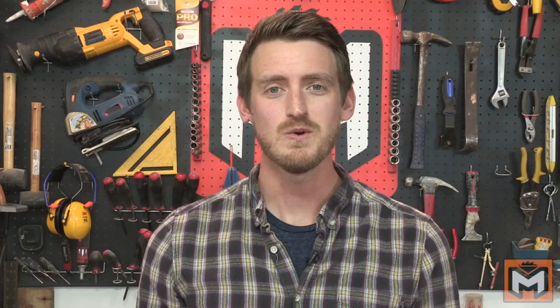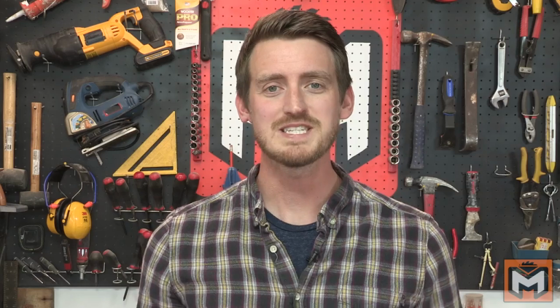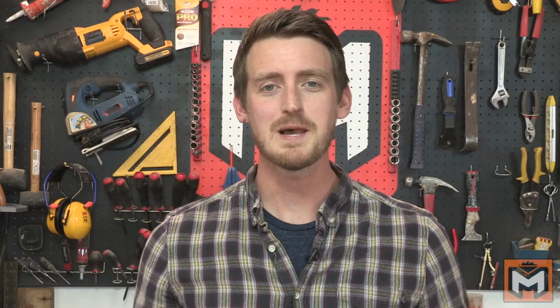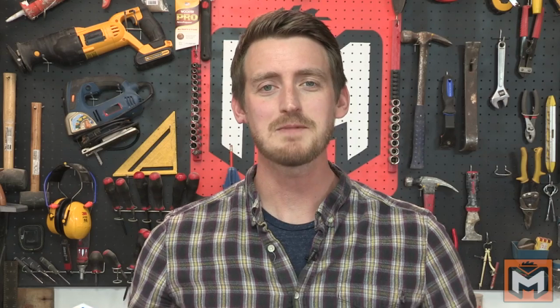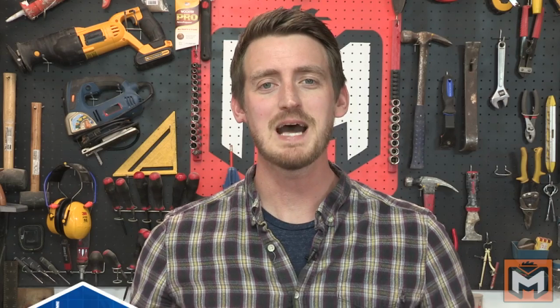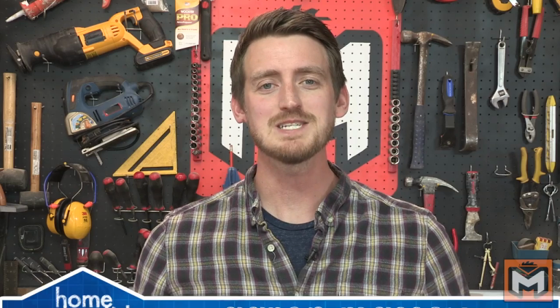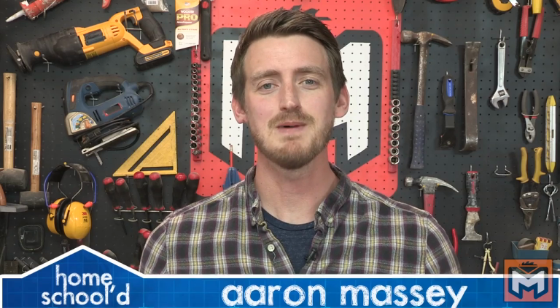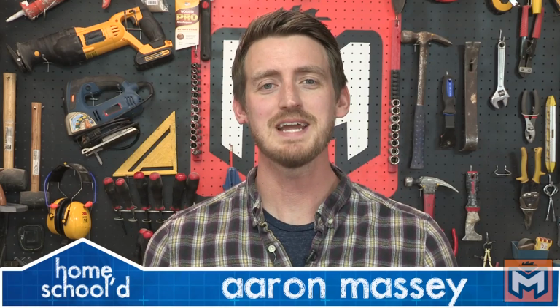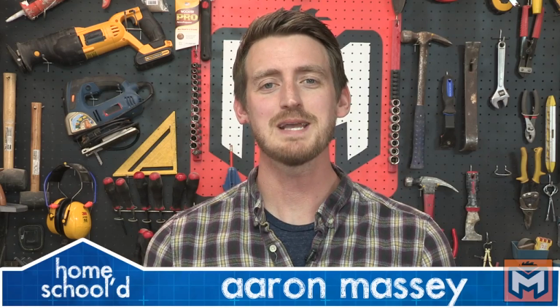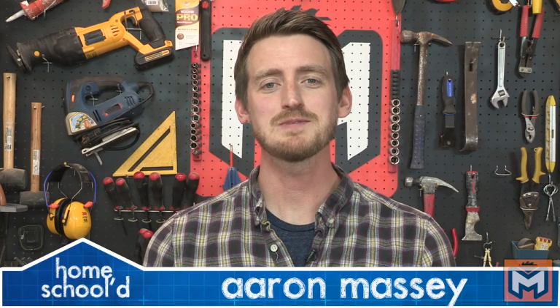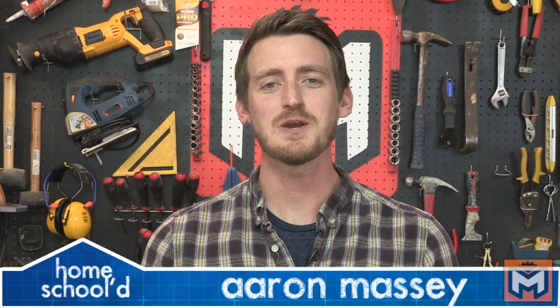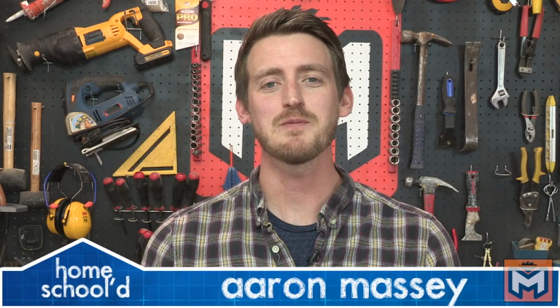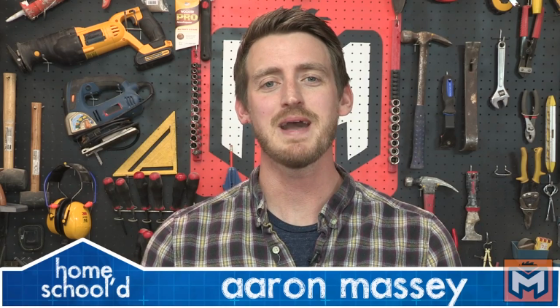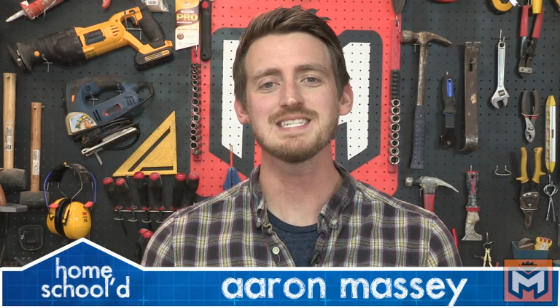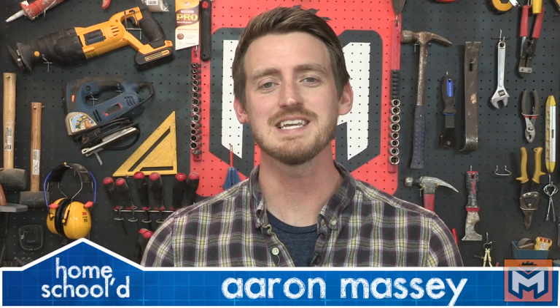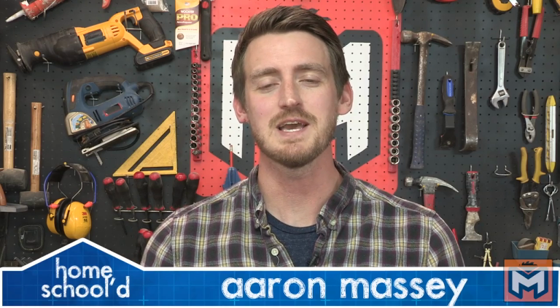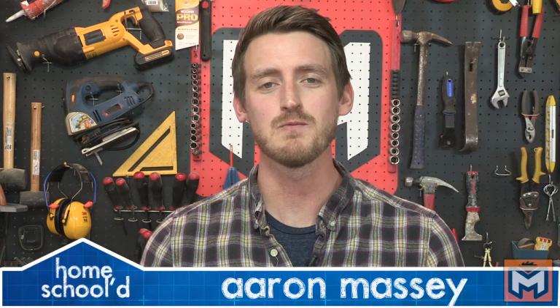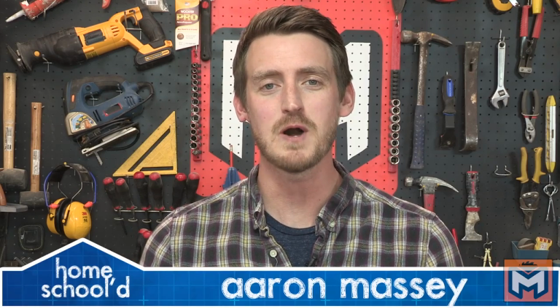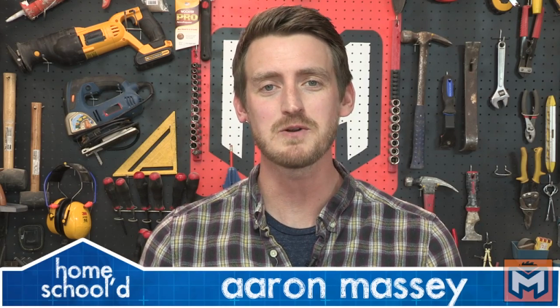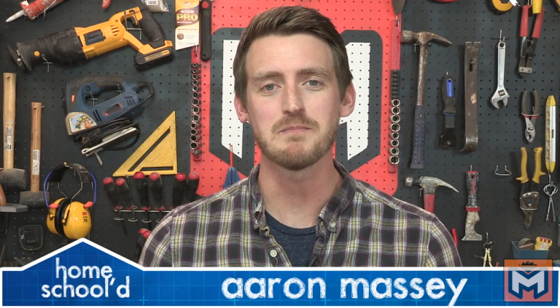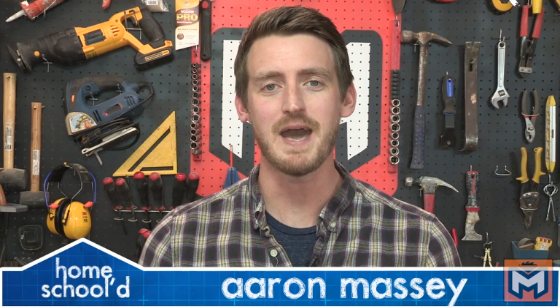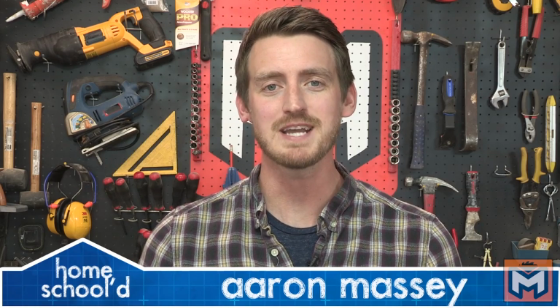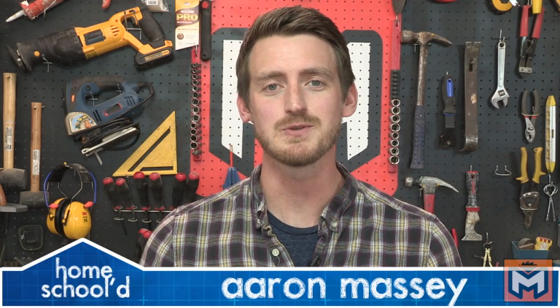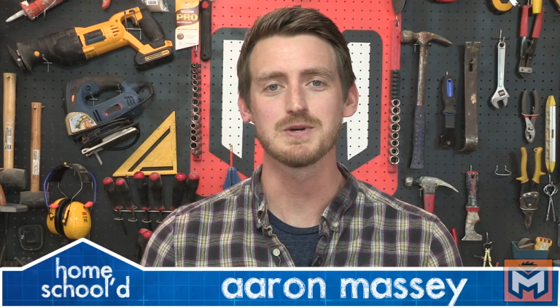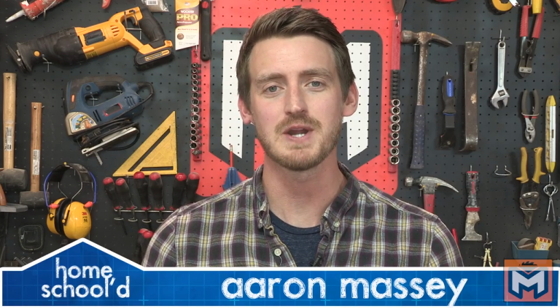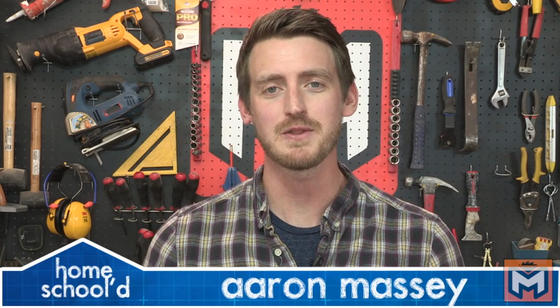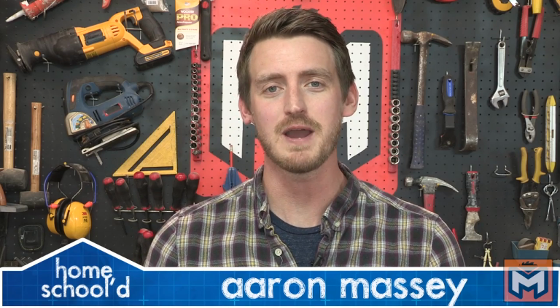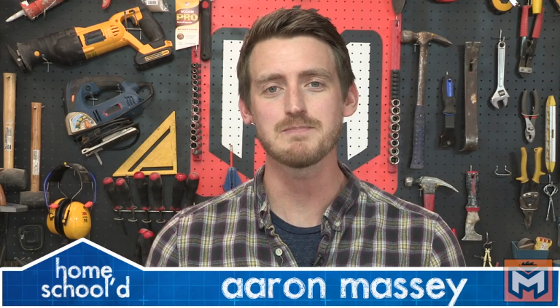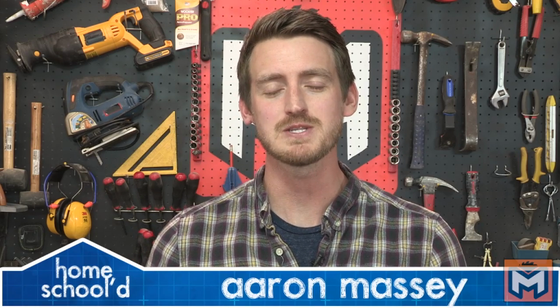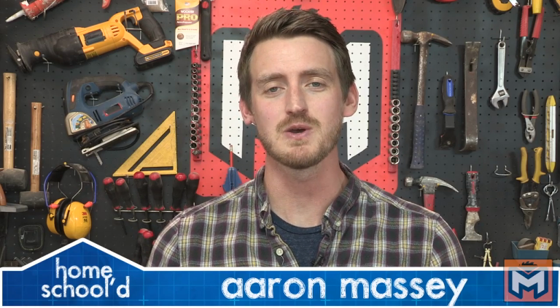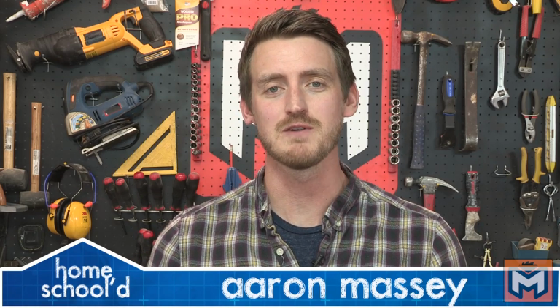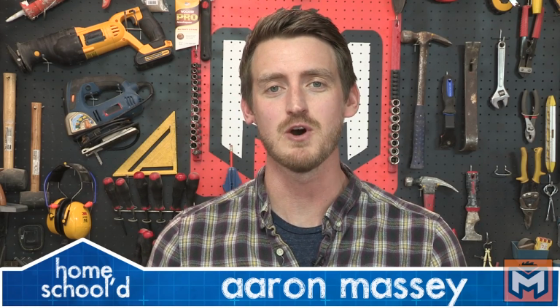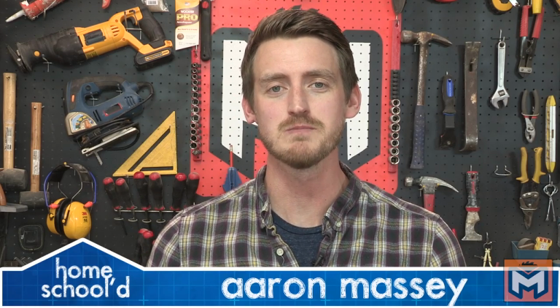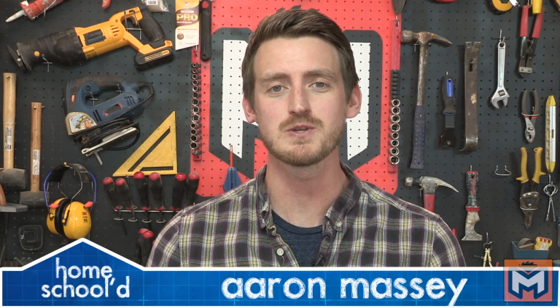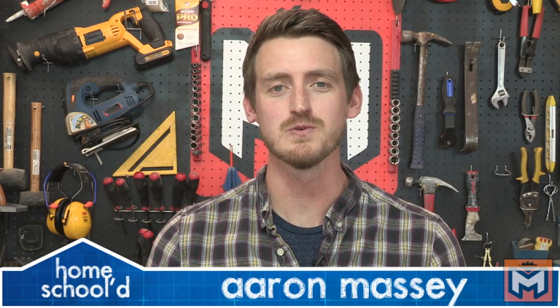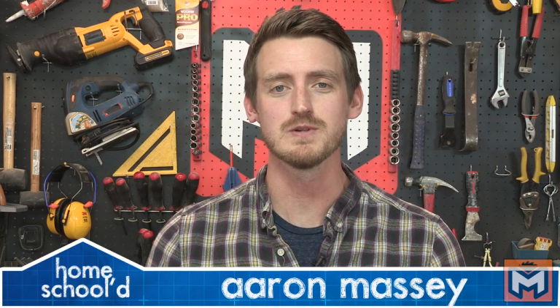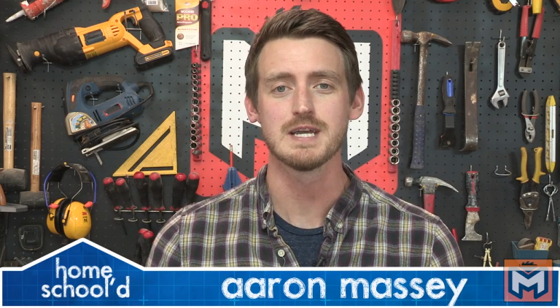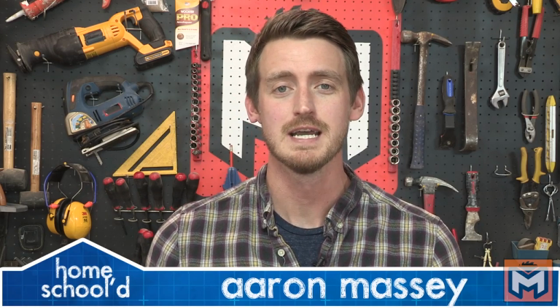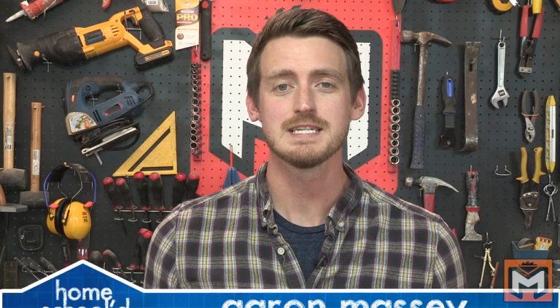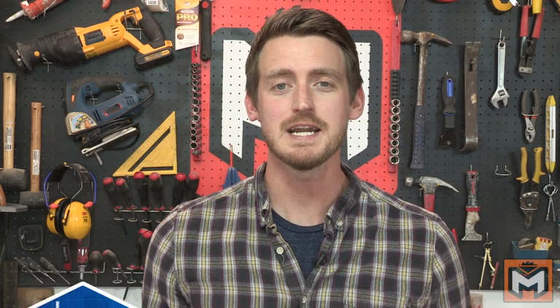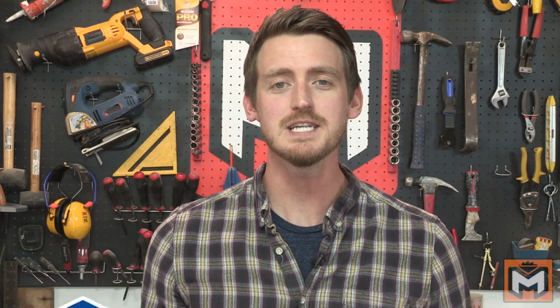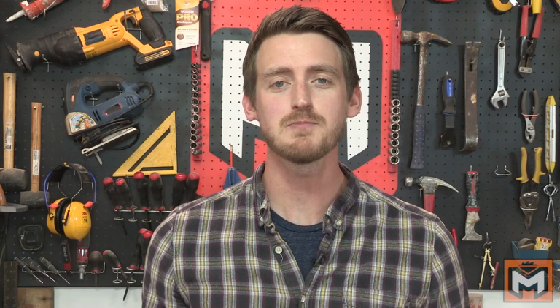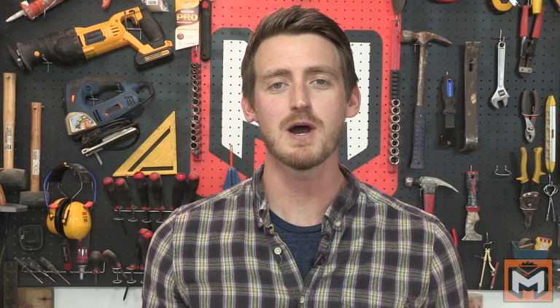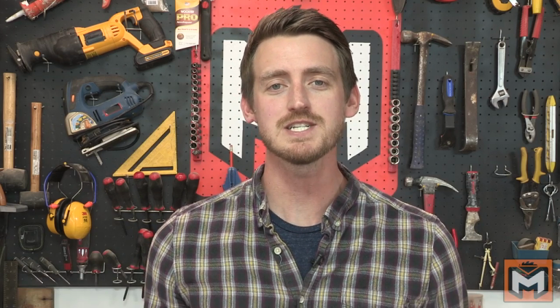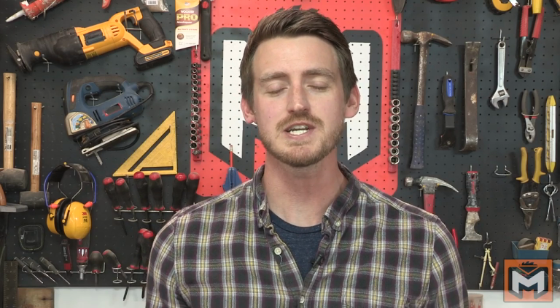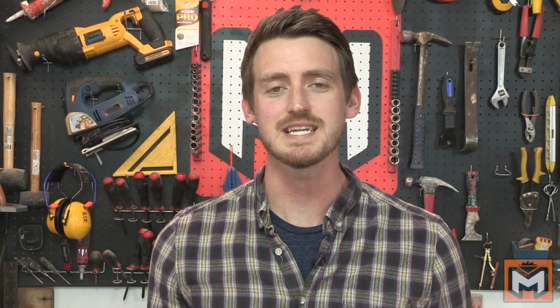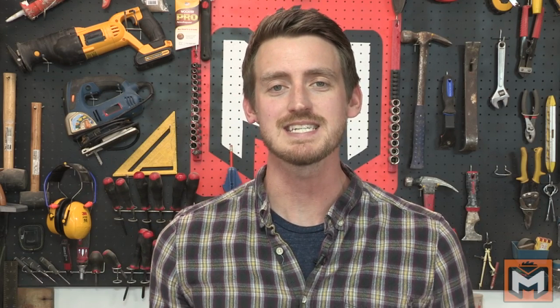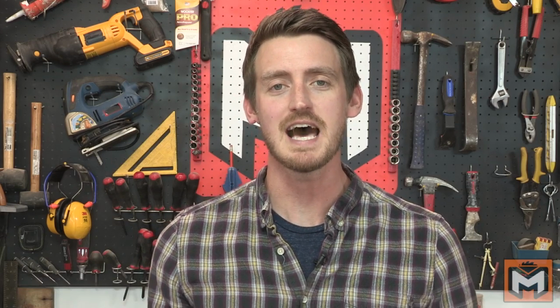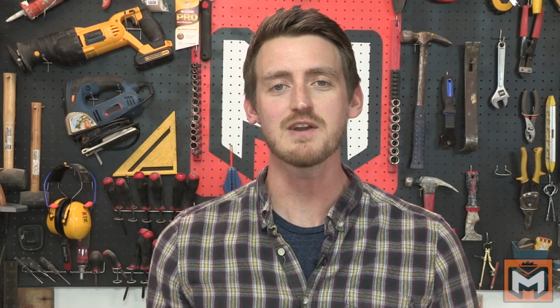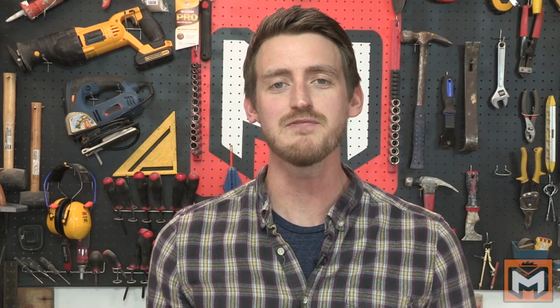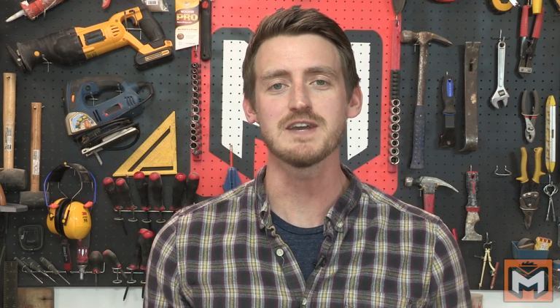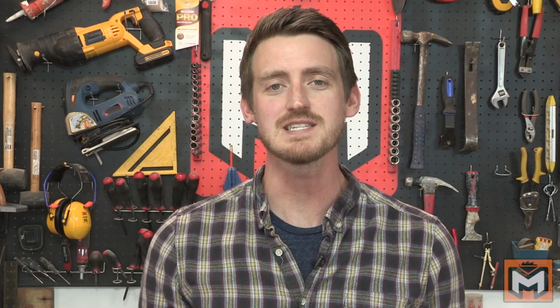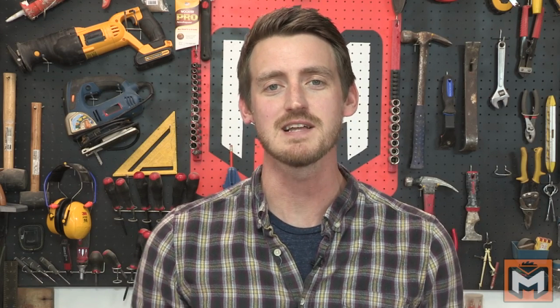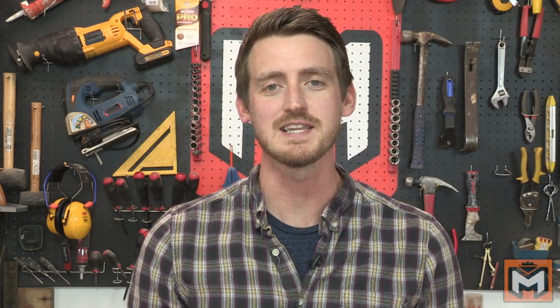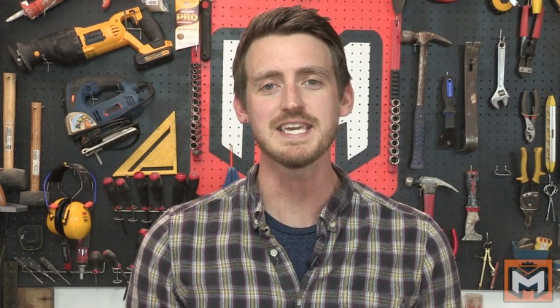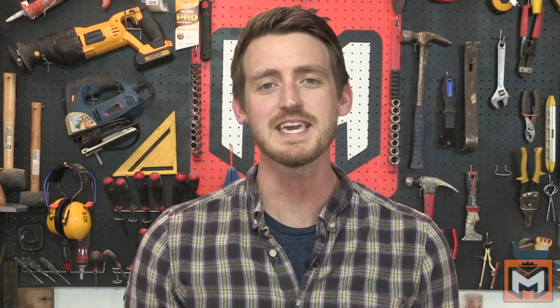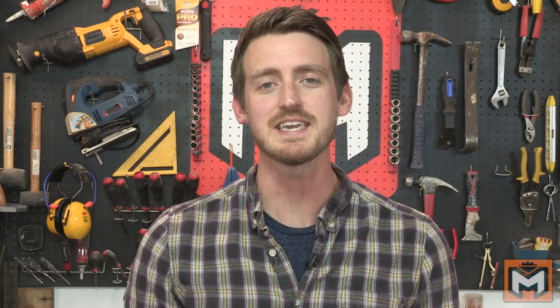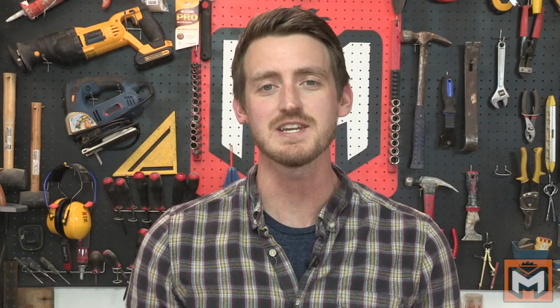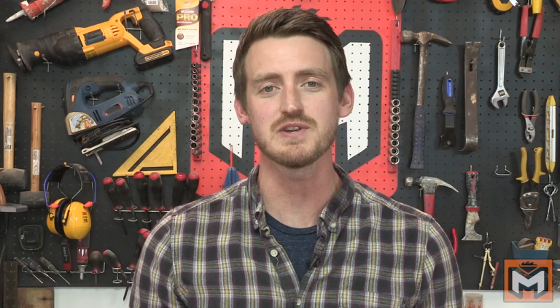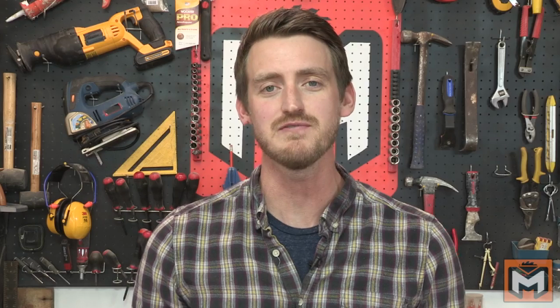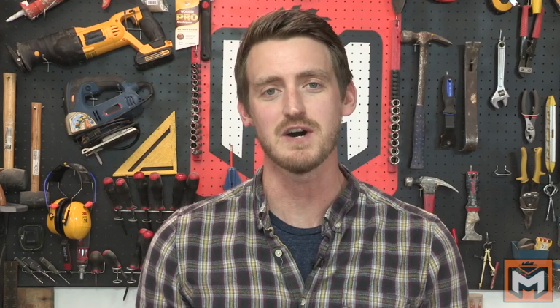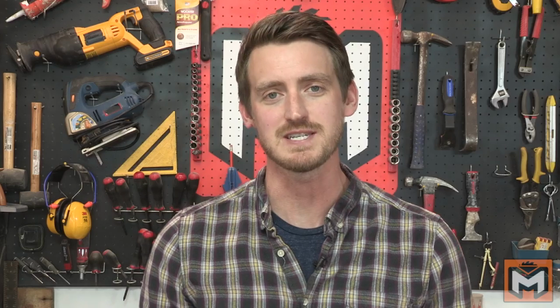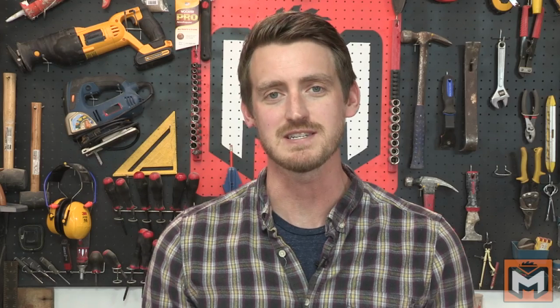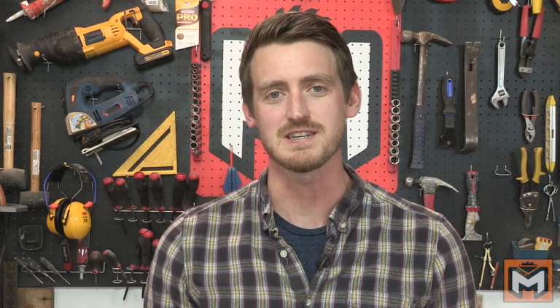What's up guys? My name is Aaron Massey and welcome back to another episode of Homeschooled. Today's project is how to fix a leaky kitchen faucet.